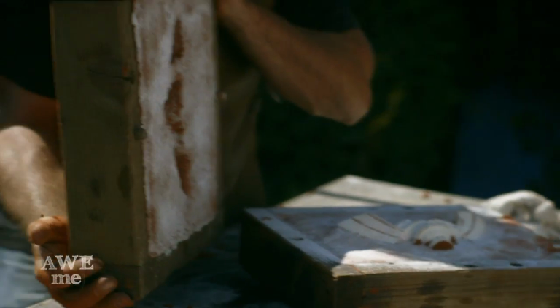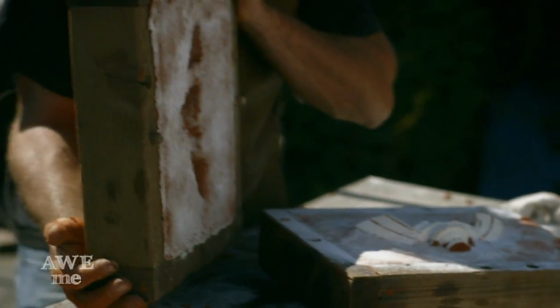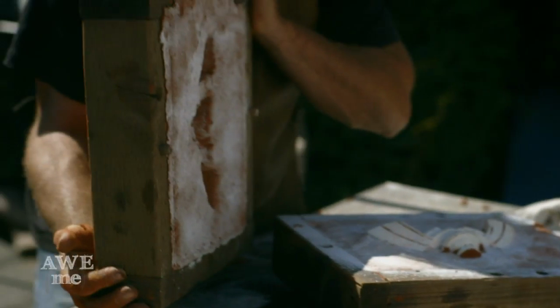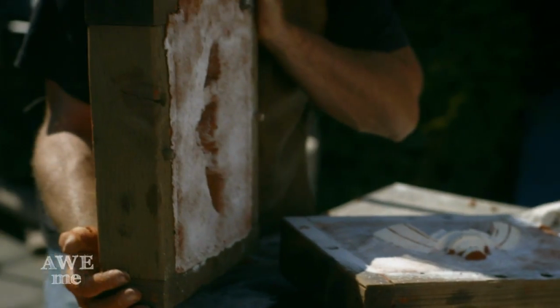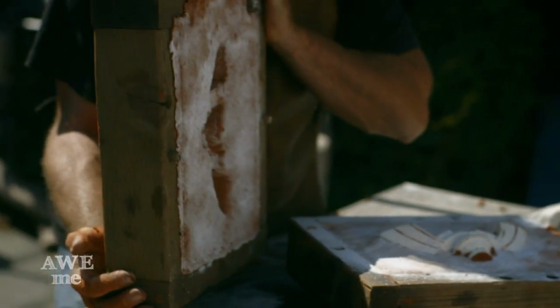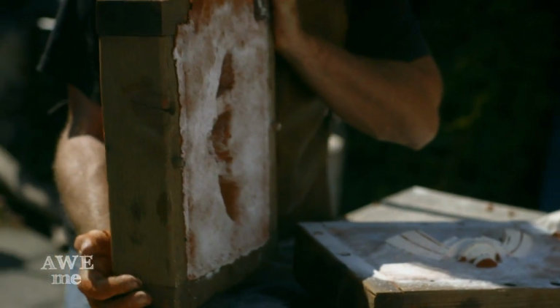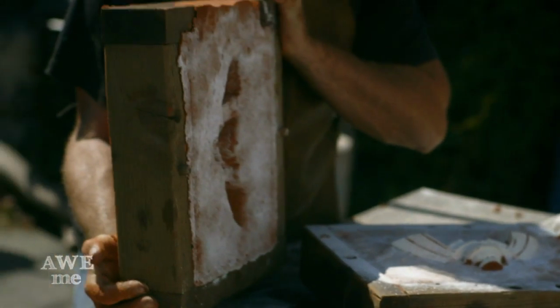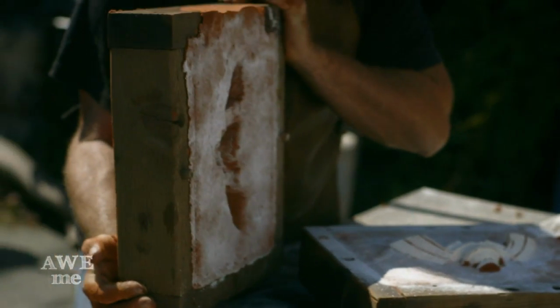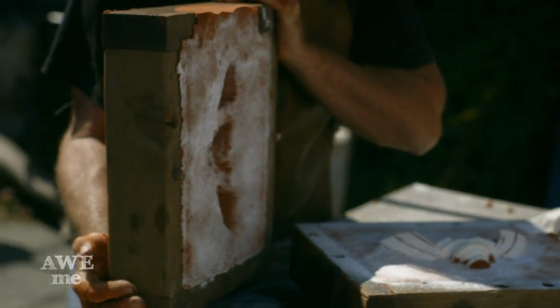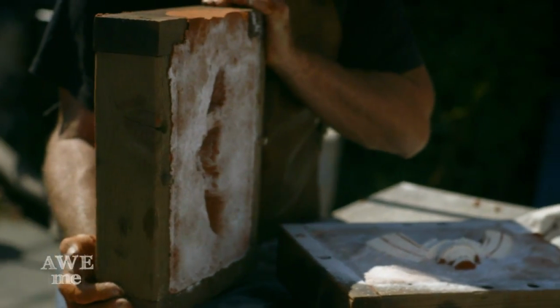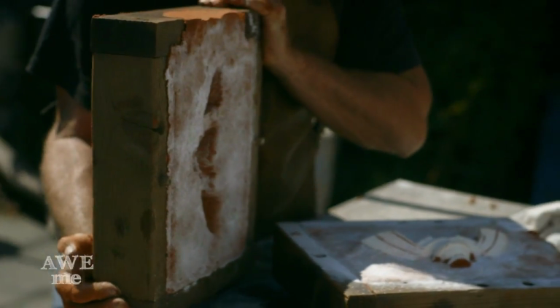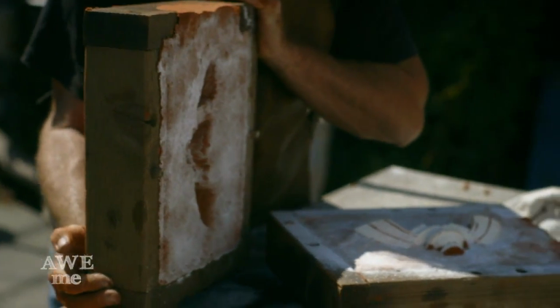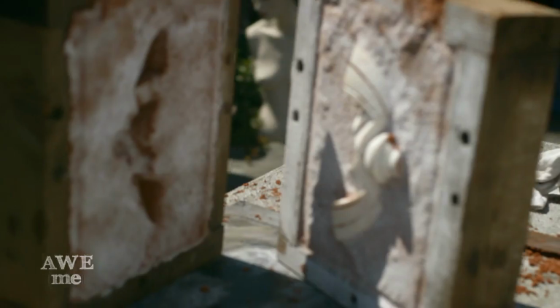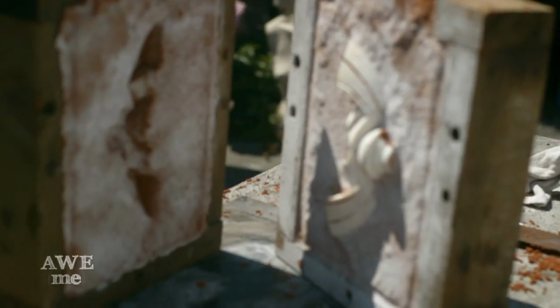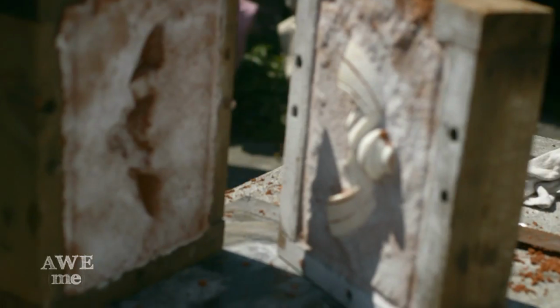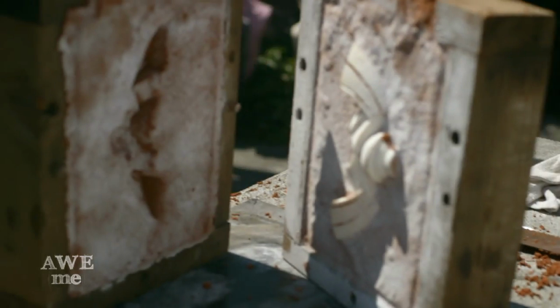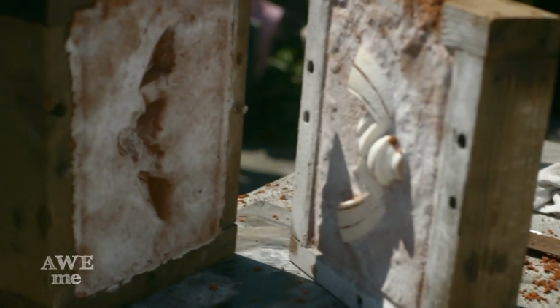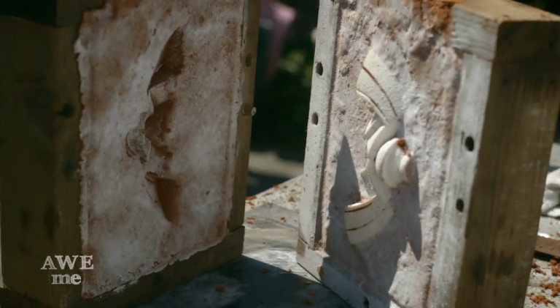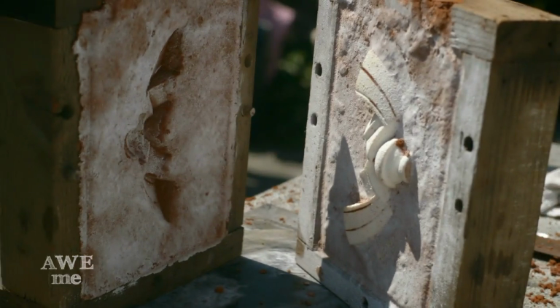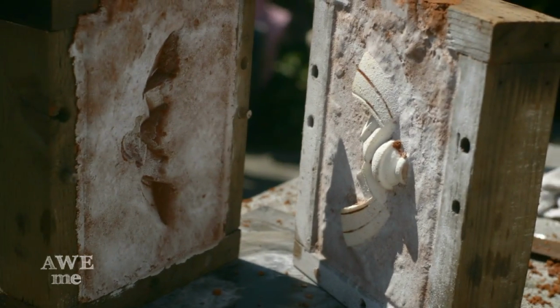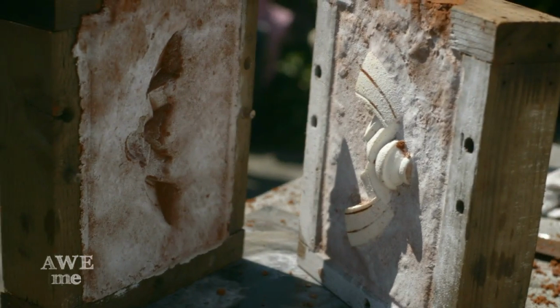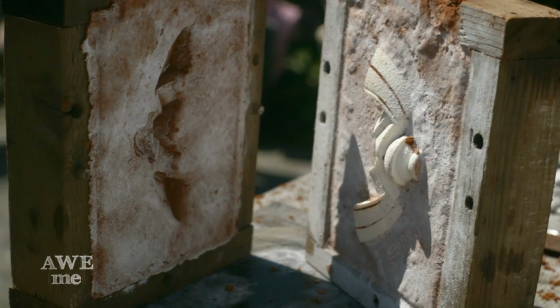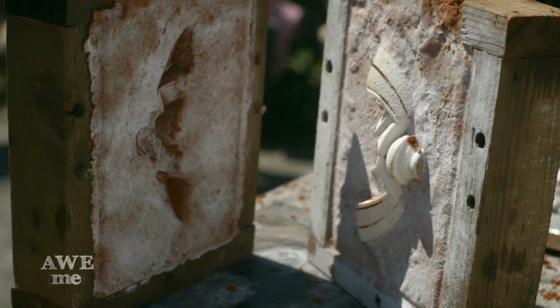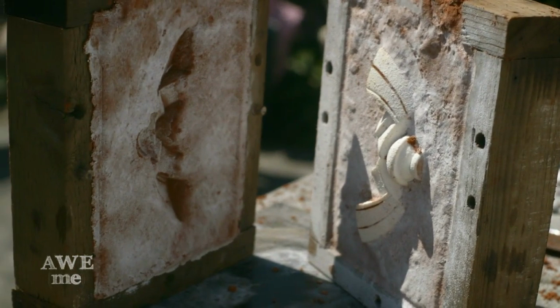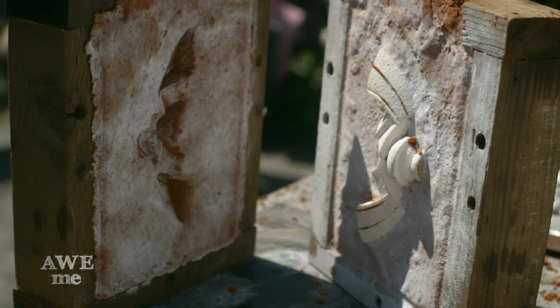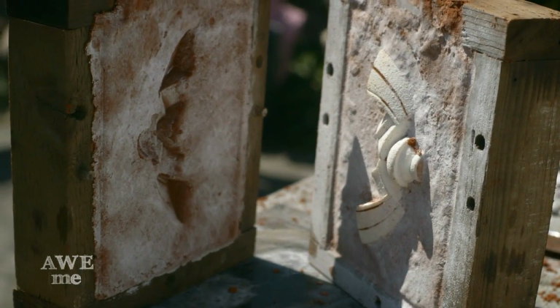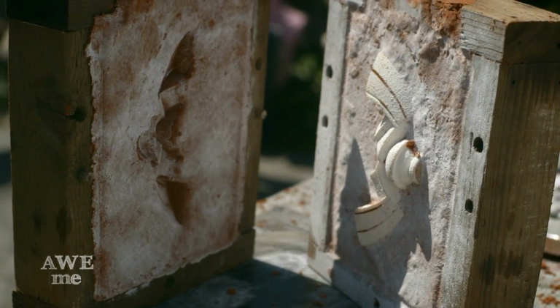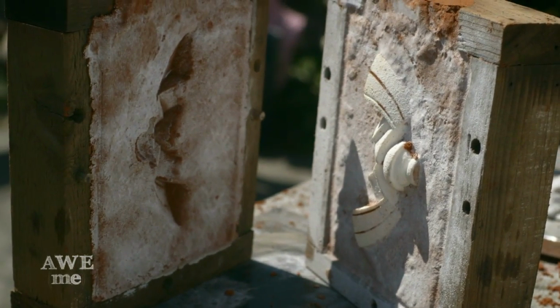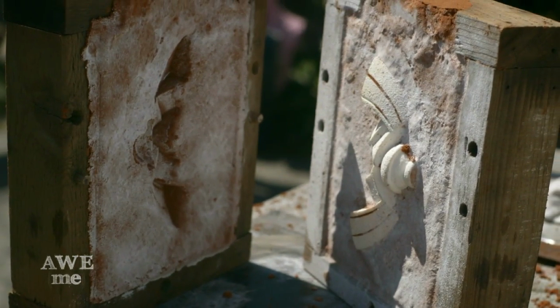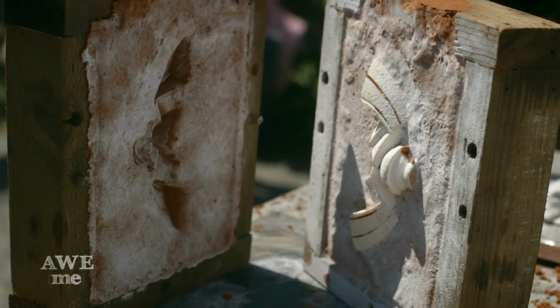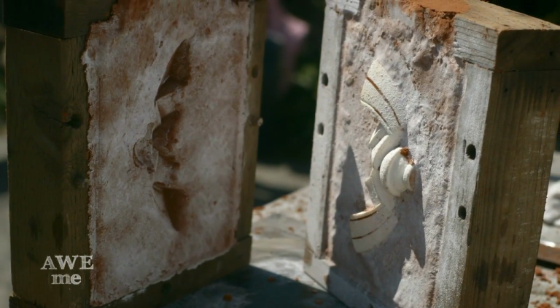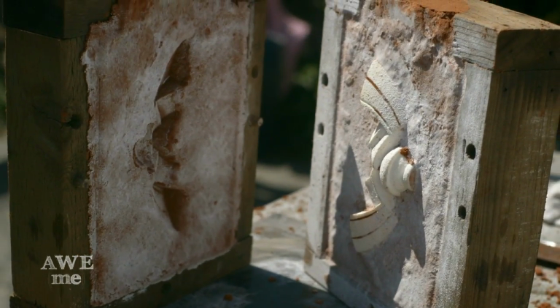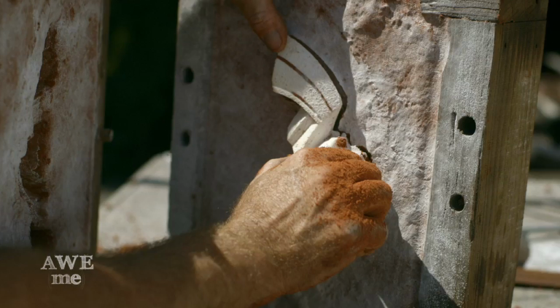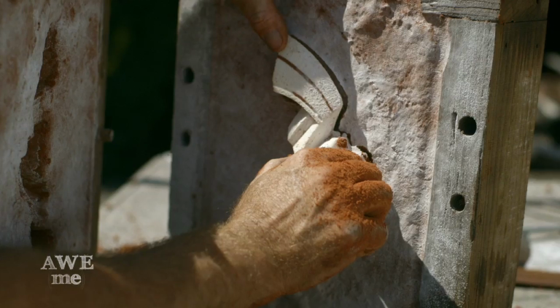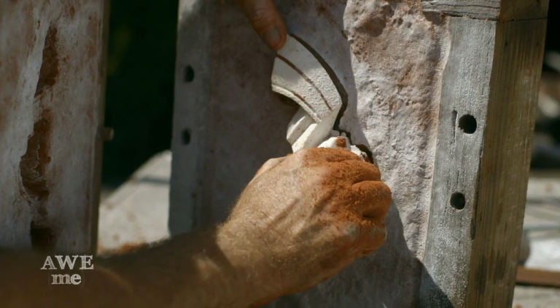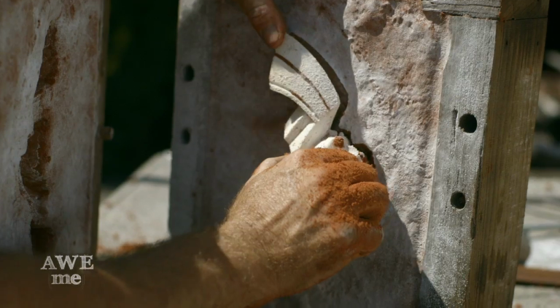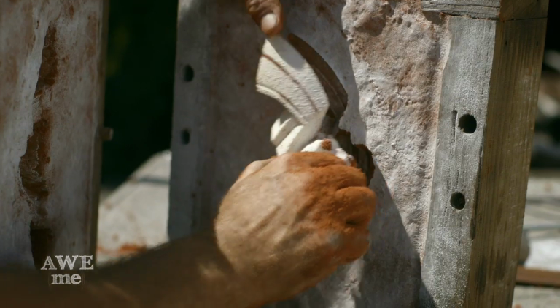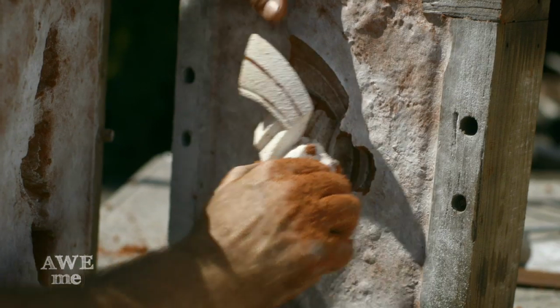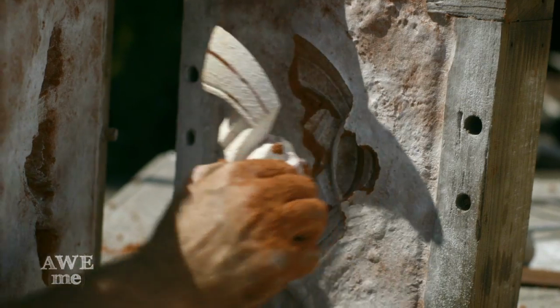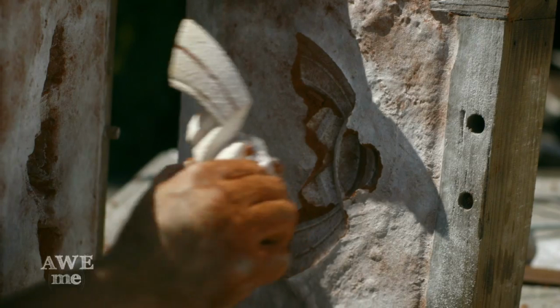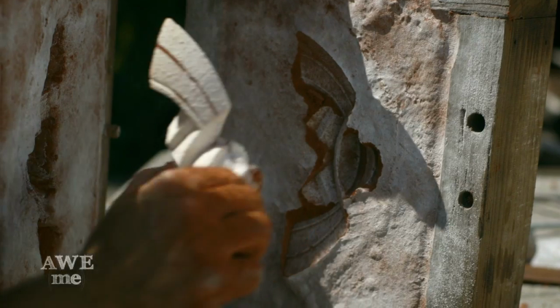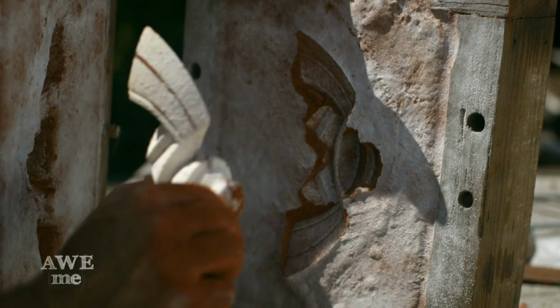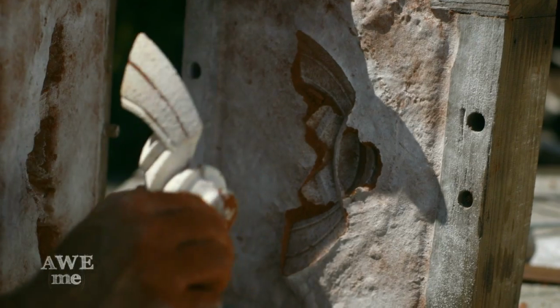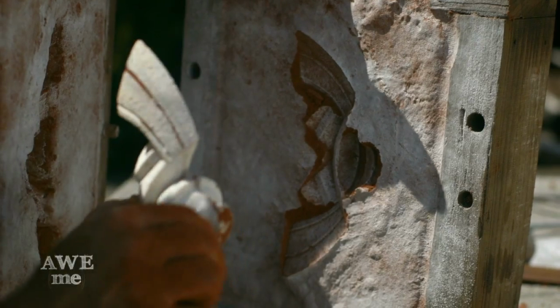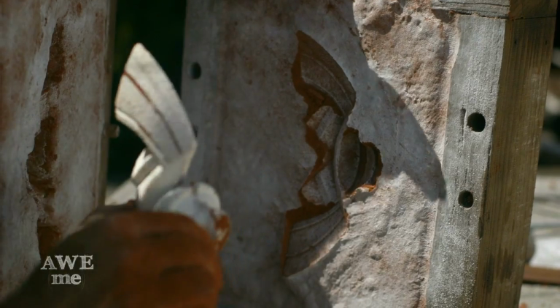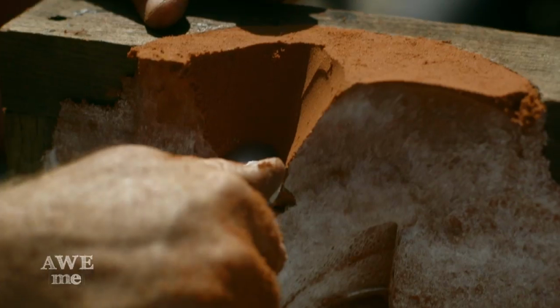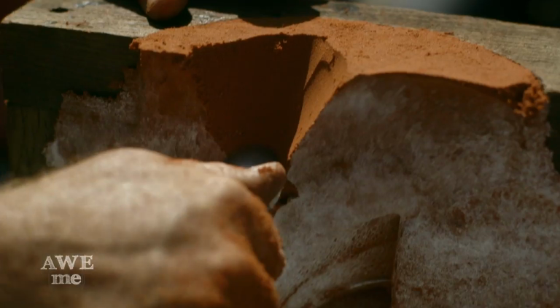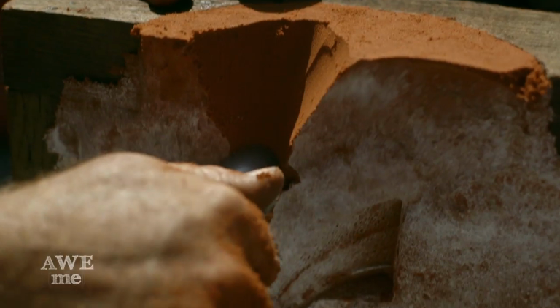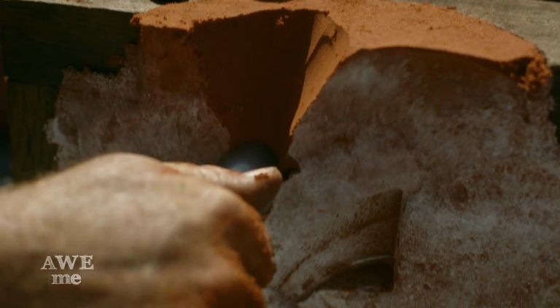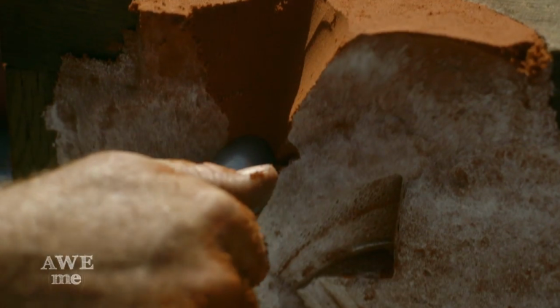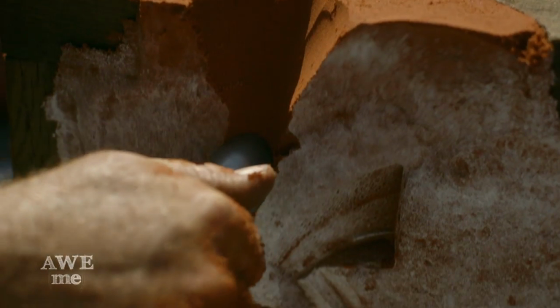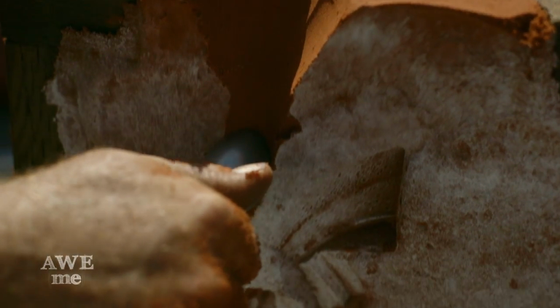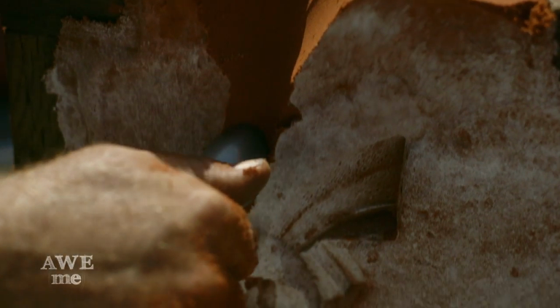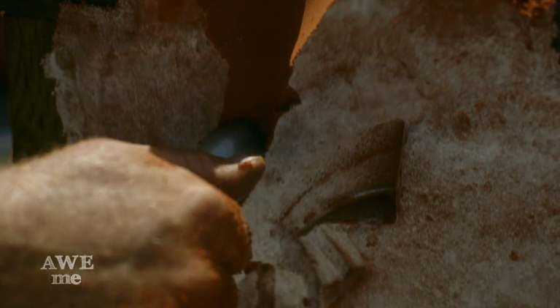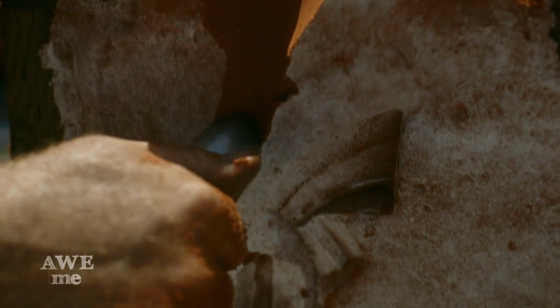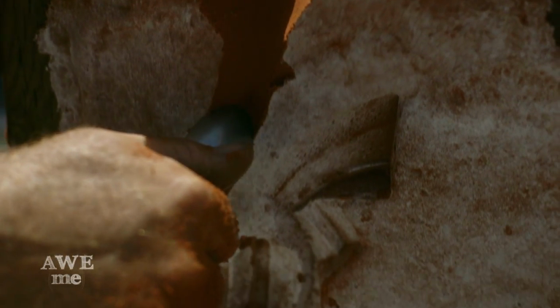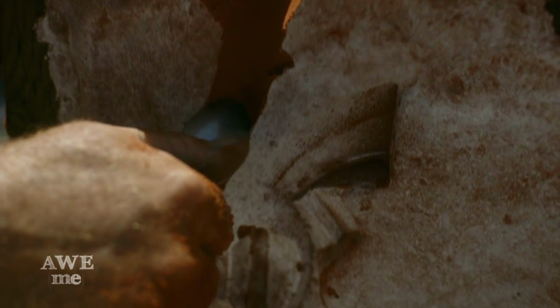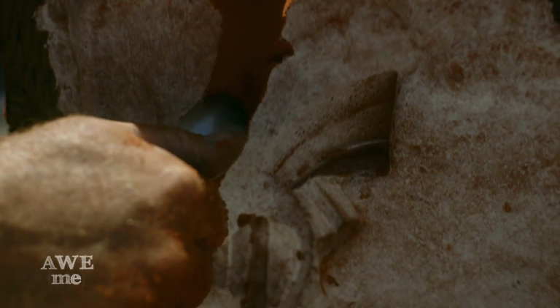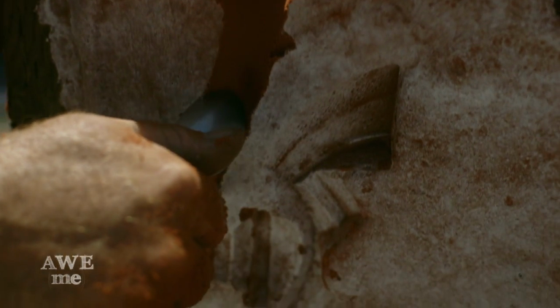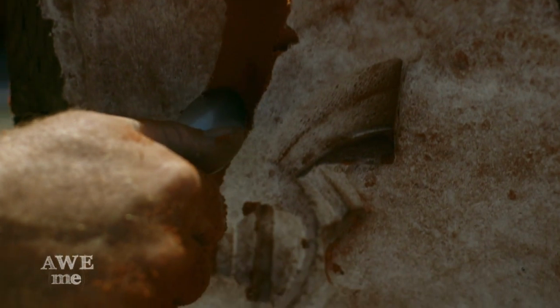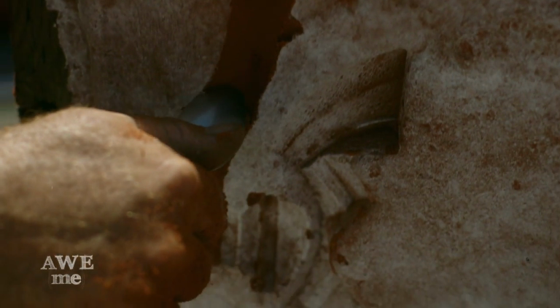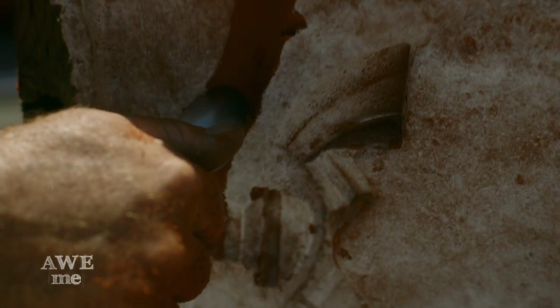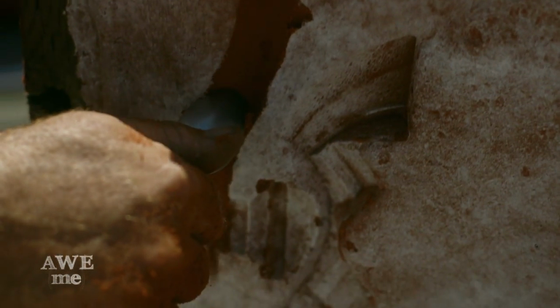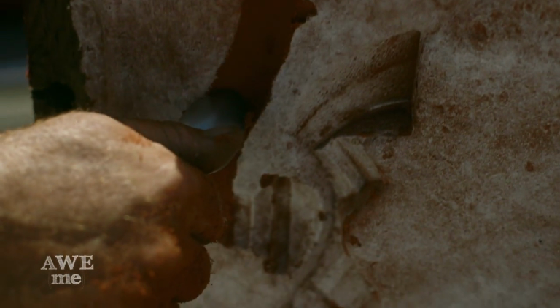Once we have that shape inside the flask and we pour the molten bronze in, it'll take on the shape of the plastic piece.